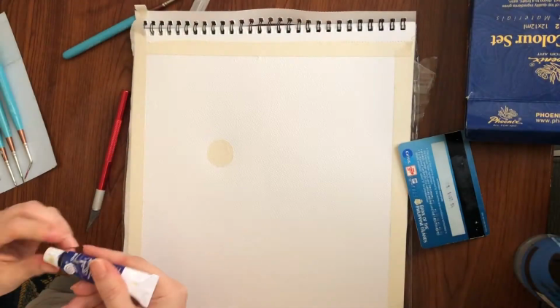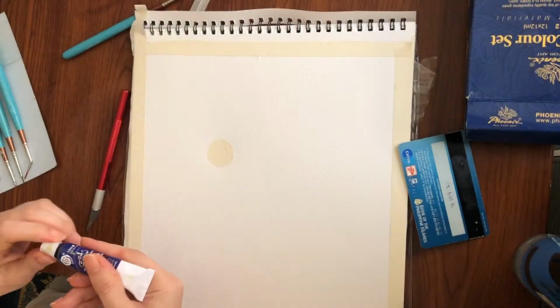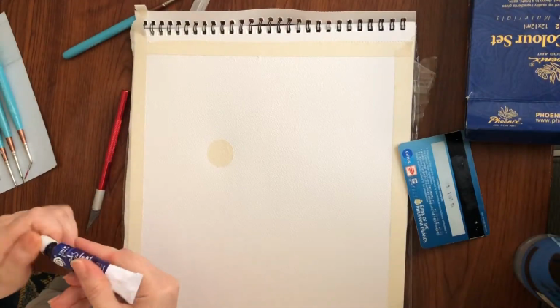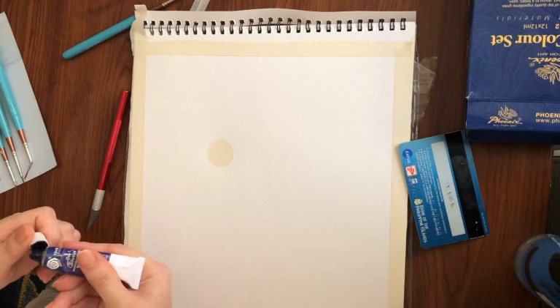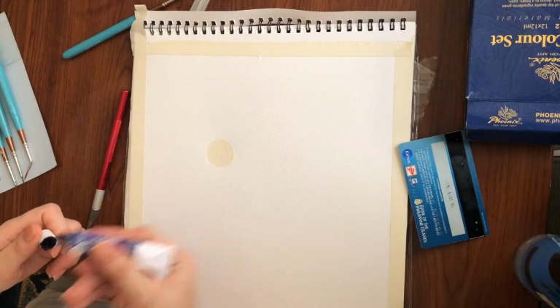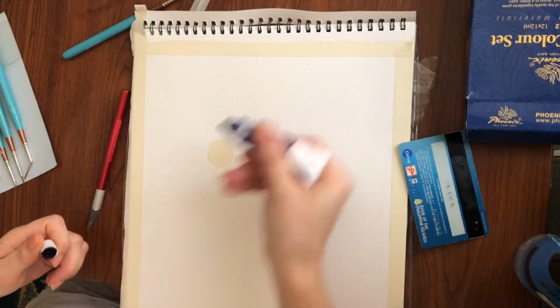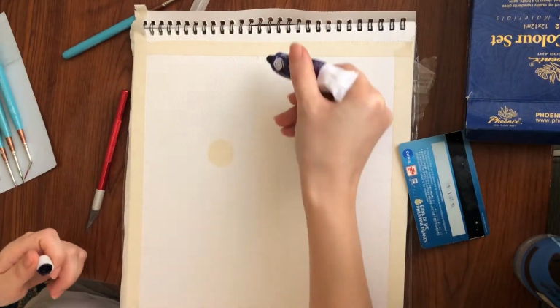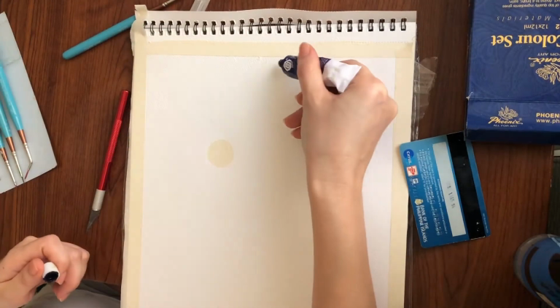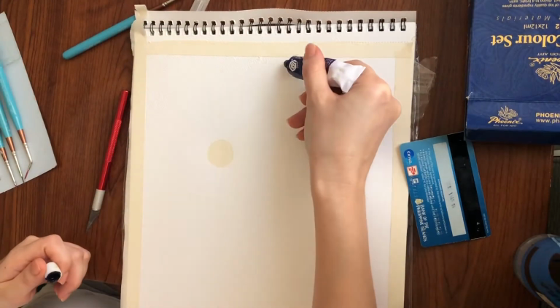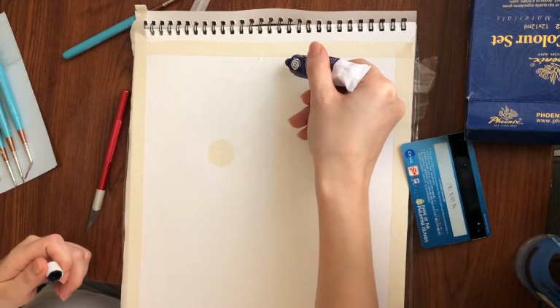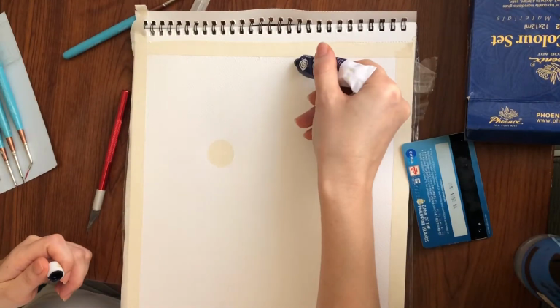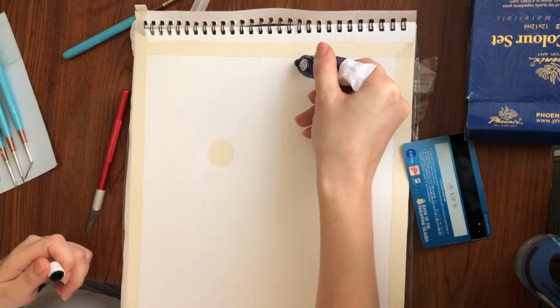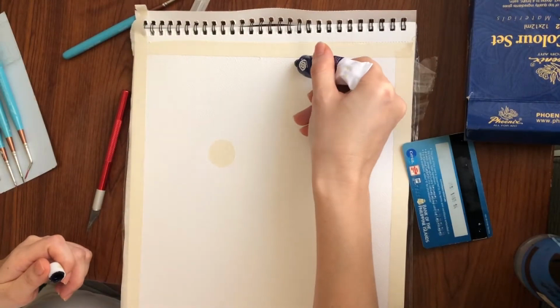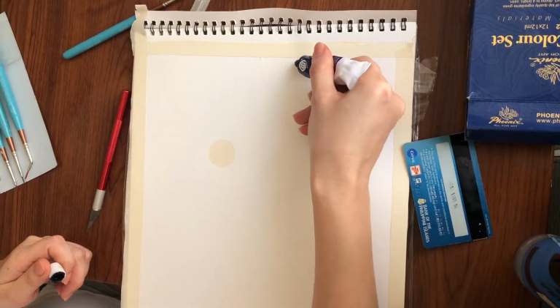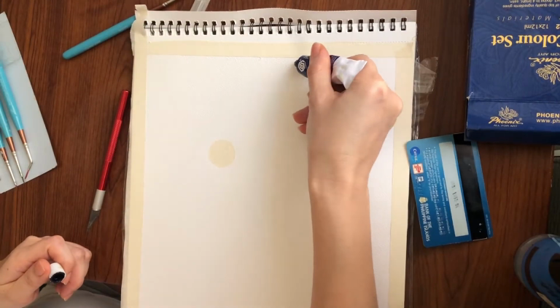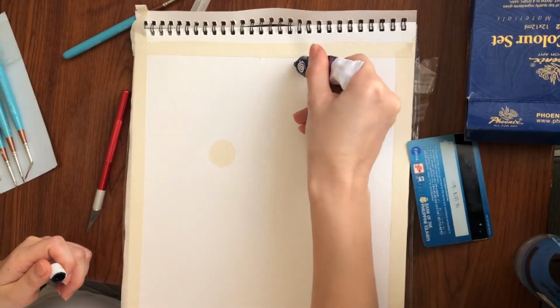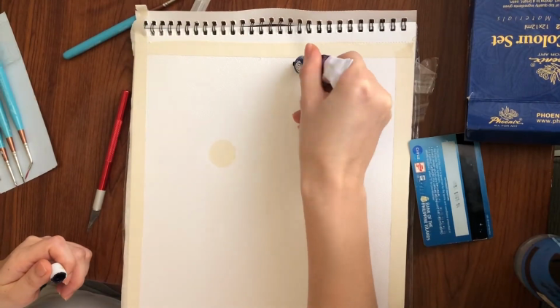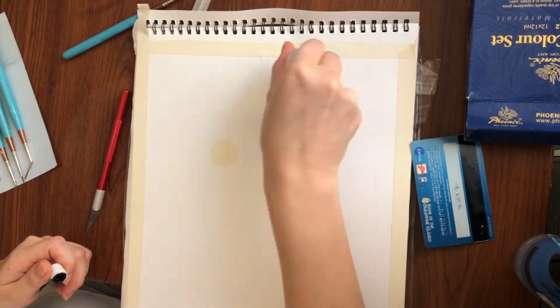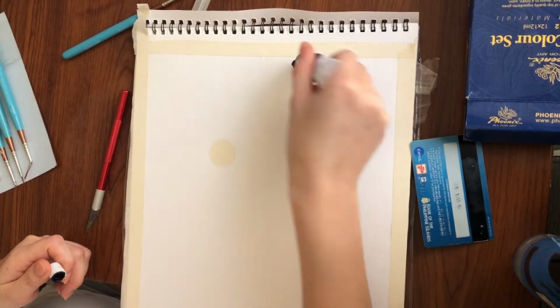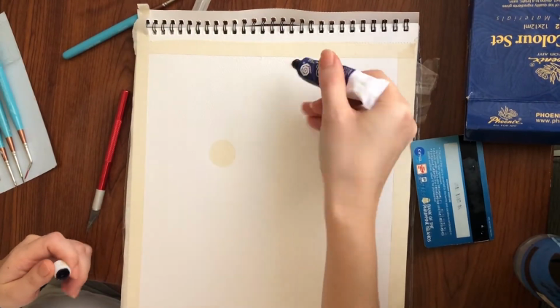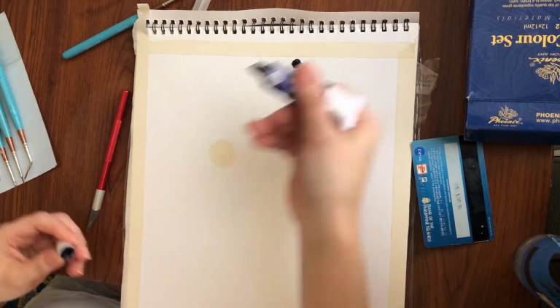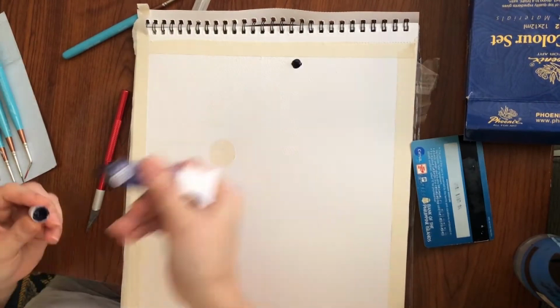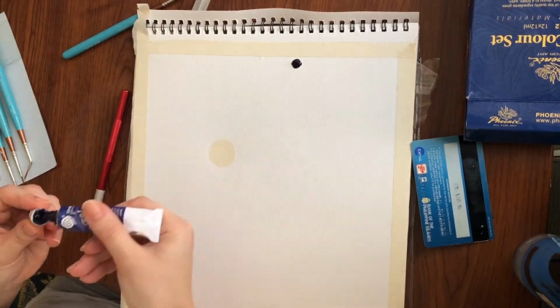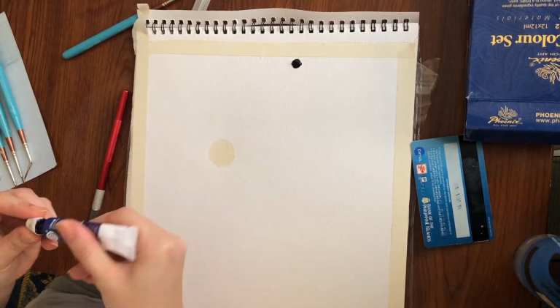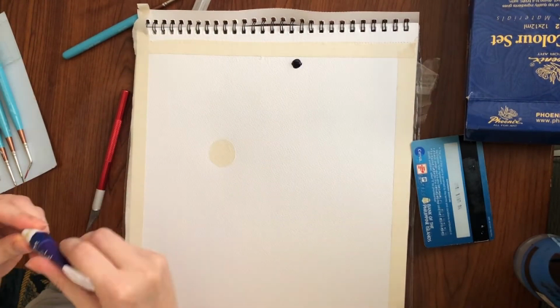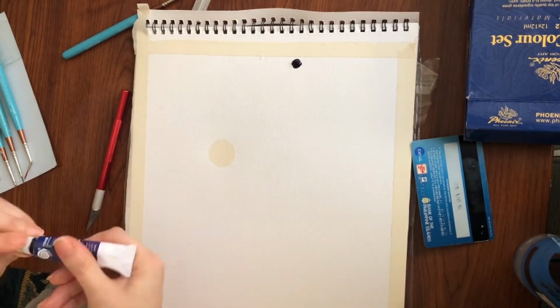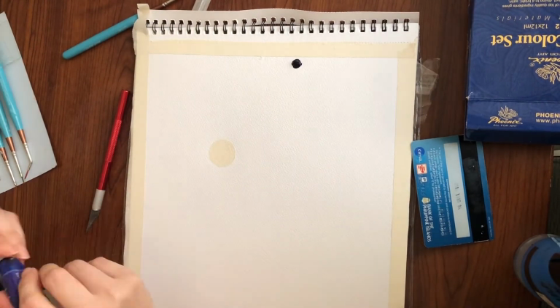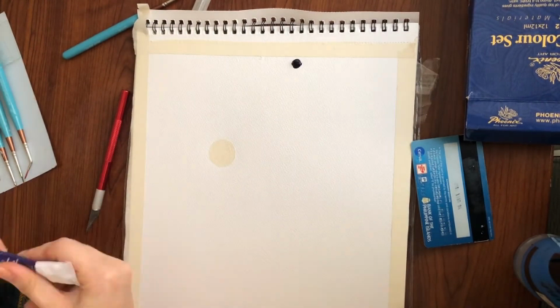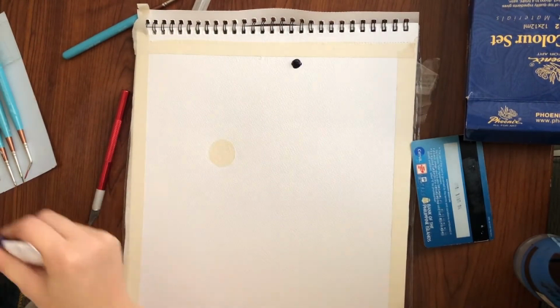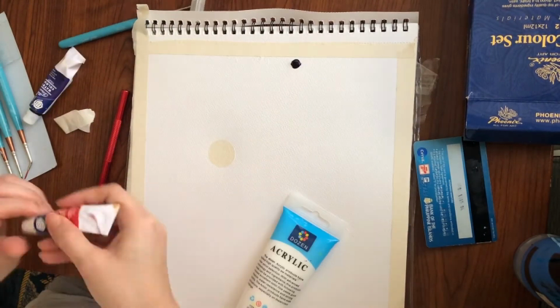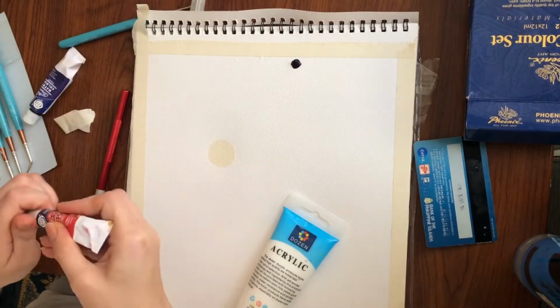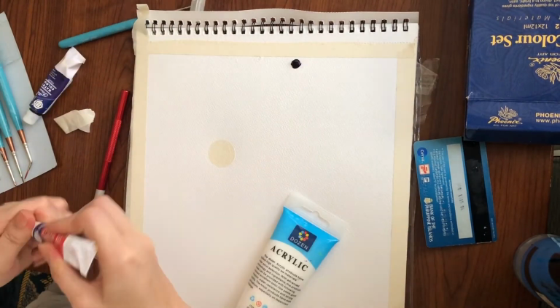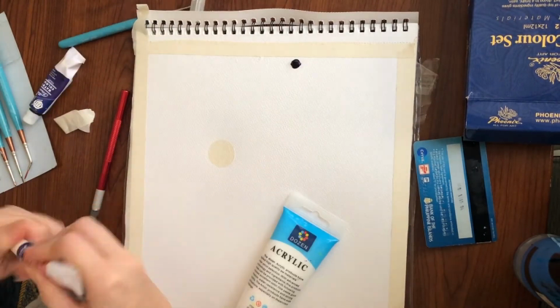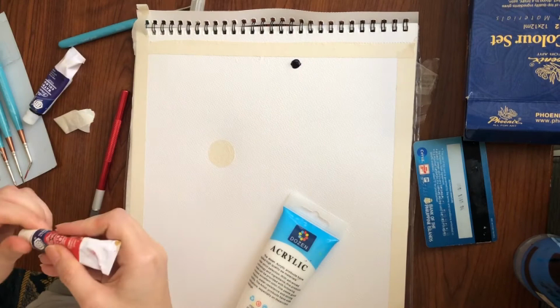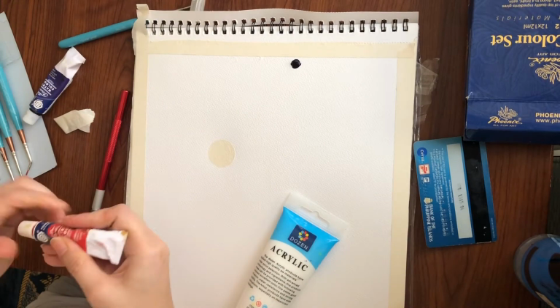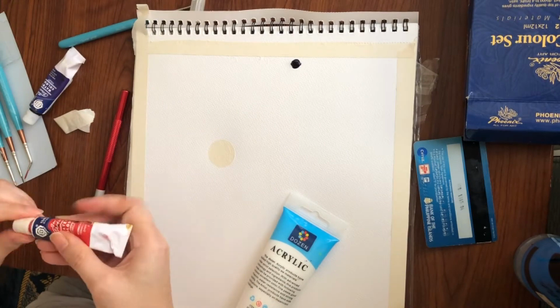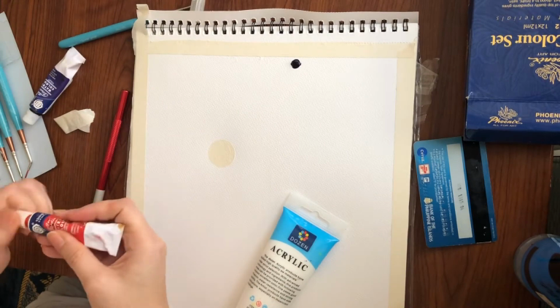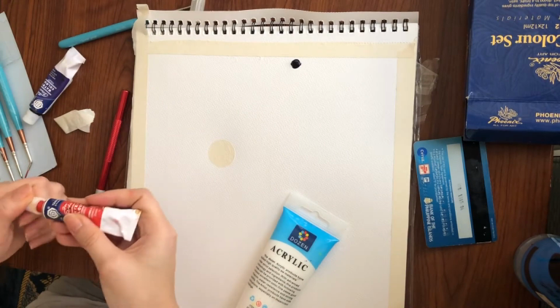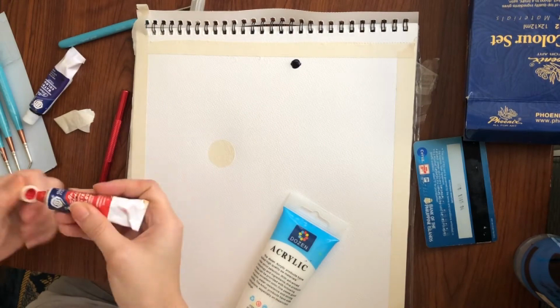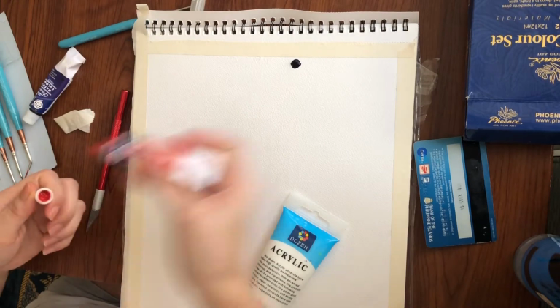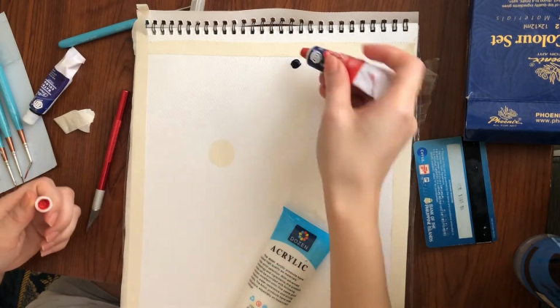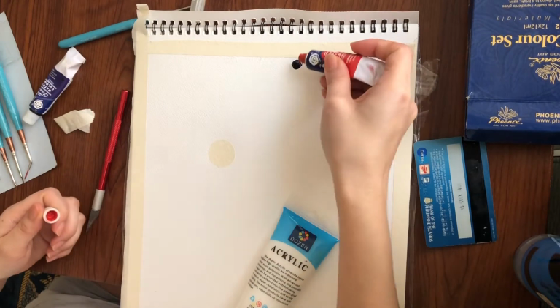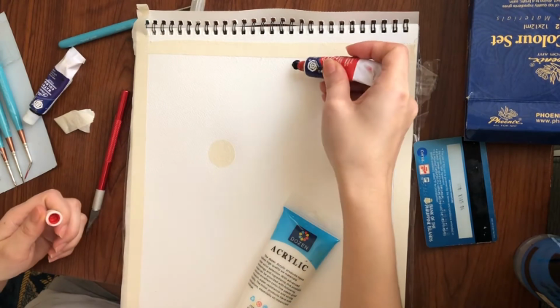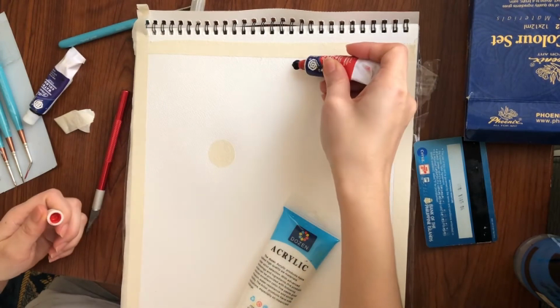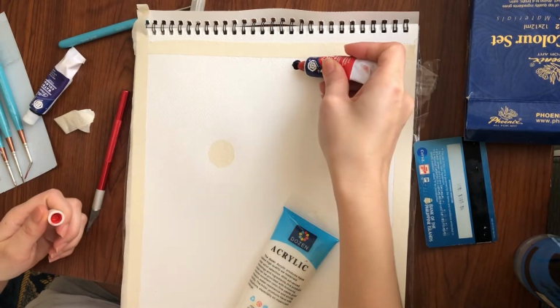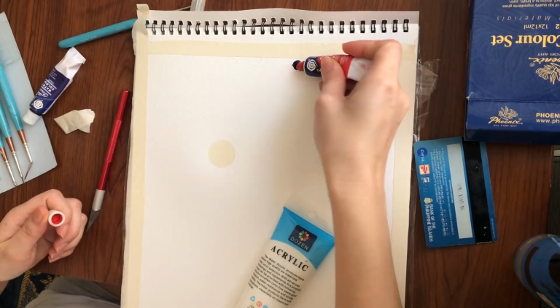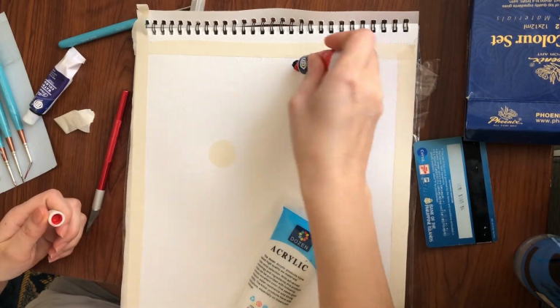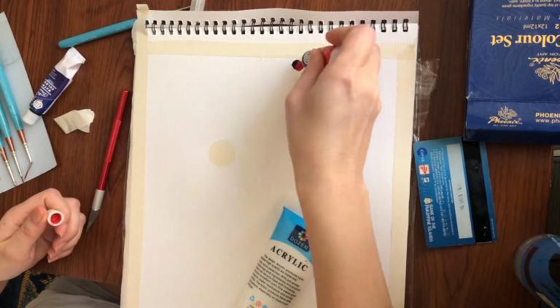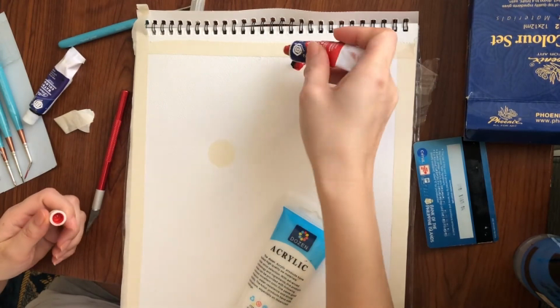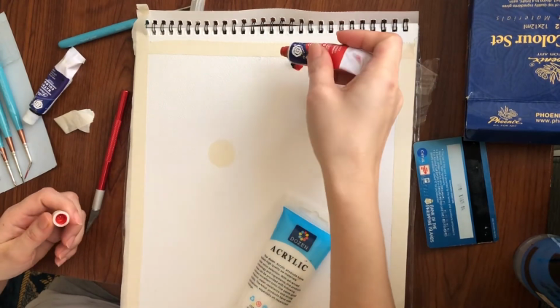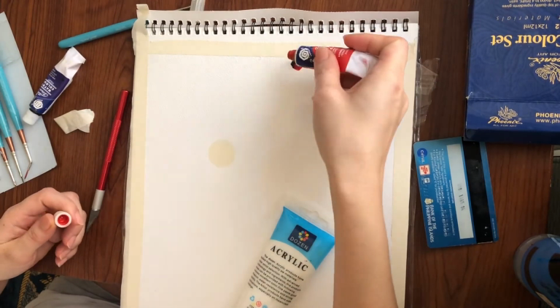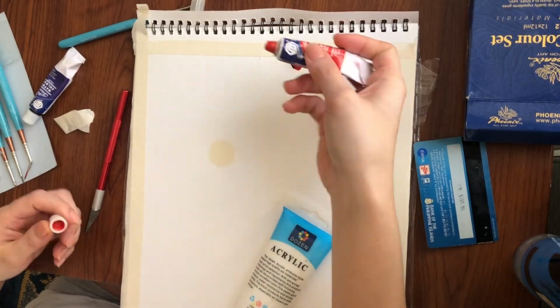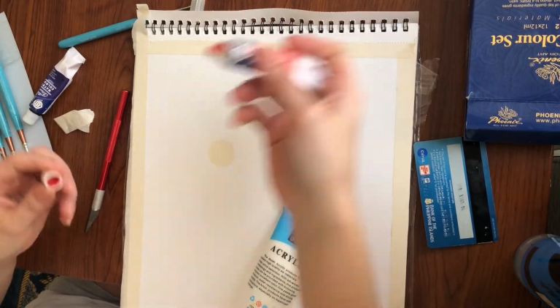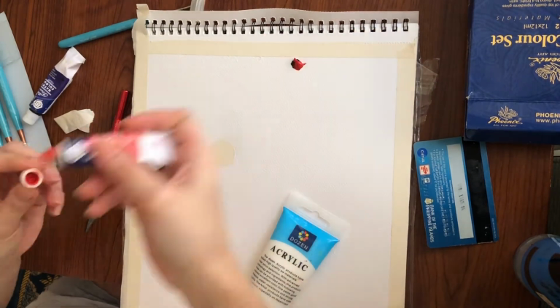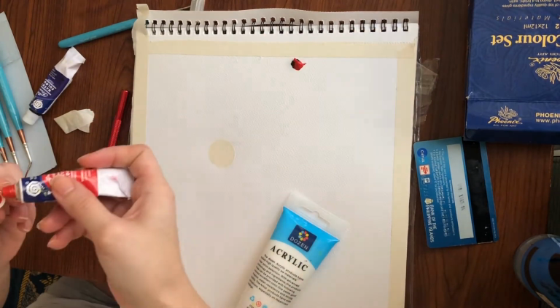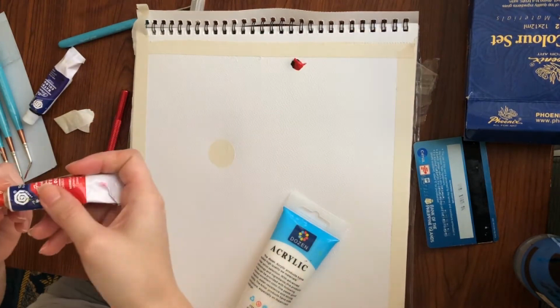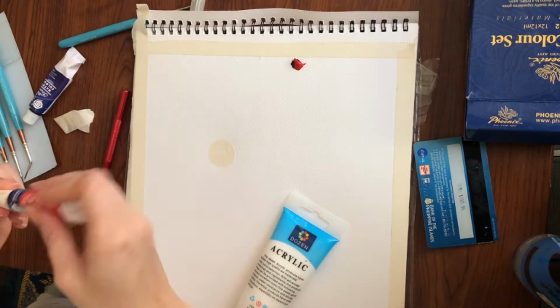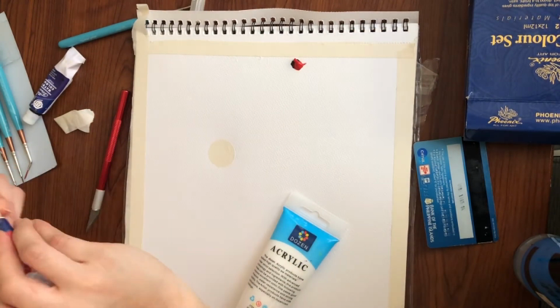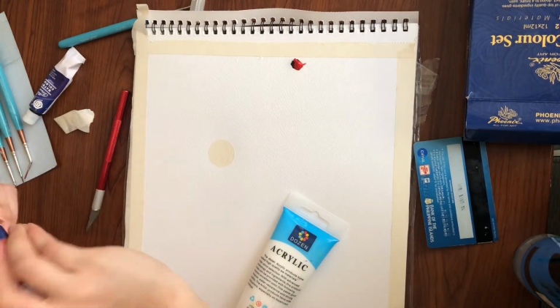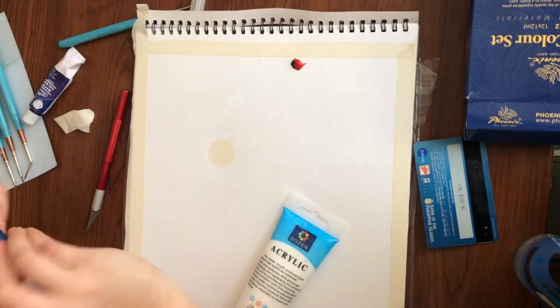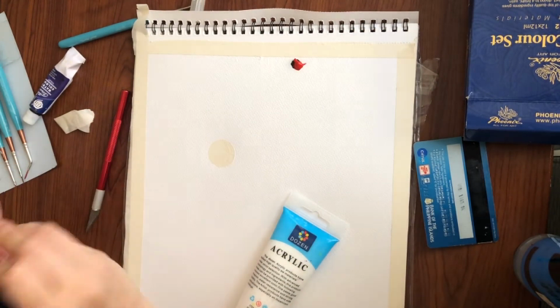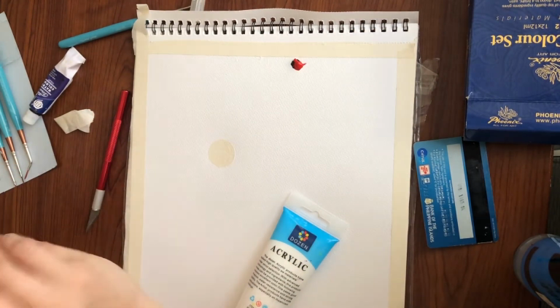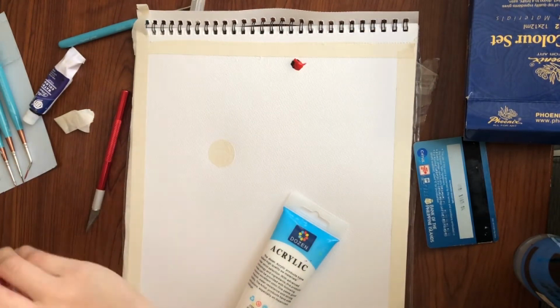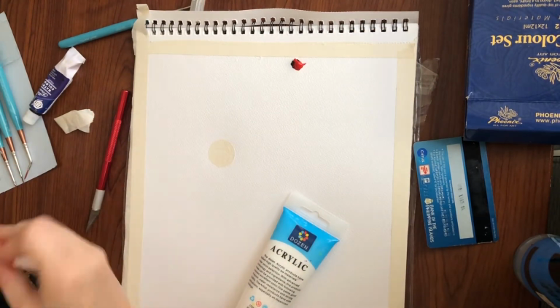Welcome back to my YouTube channel, guys! Mga Katumbayan! So for now, we're gonna be doing a sunset painting.